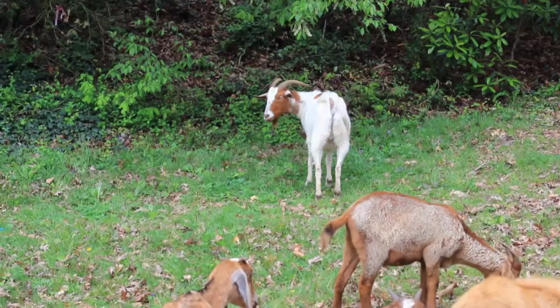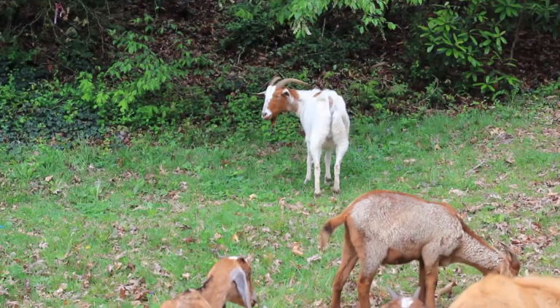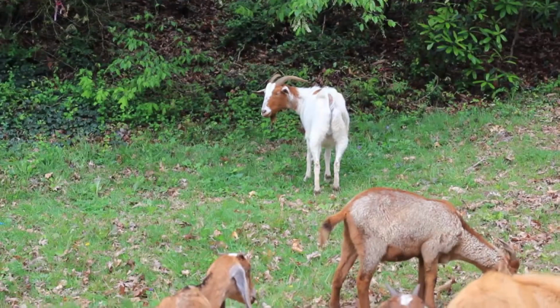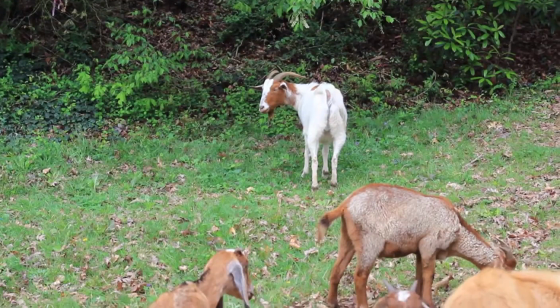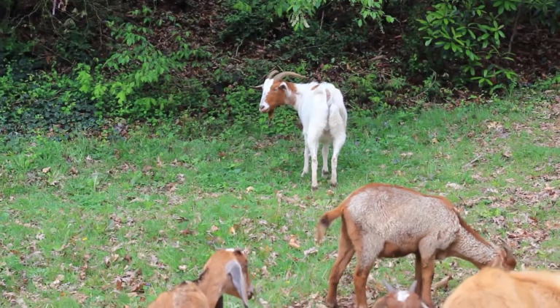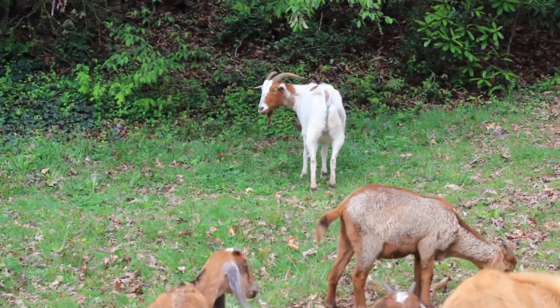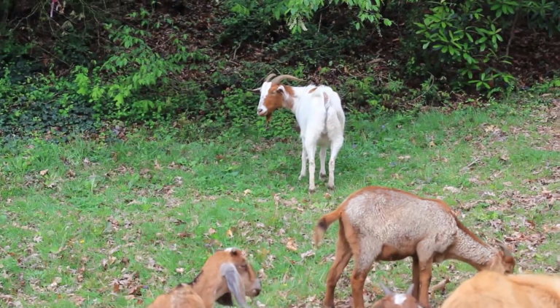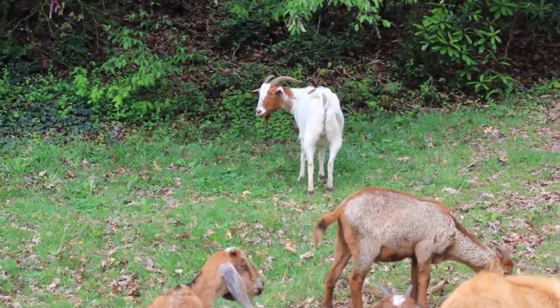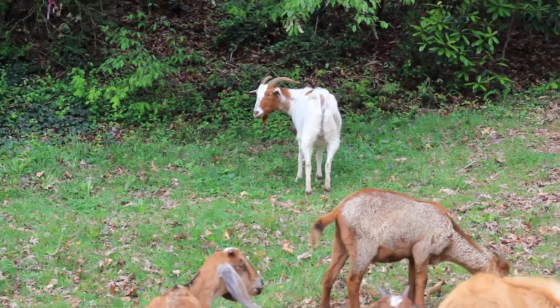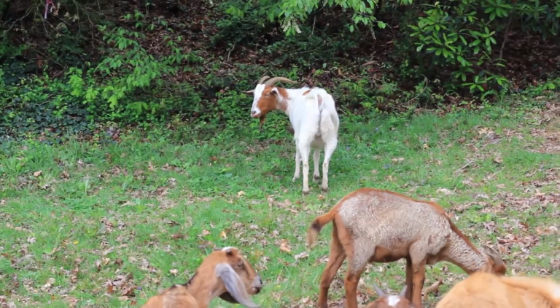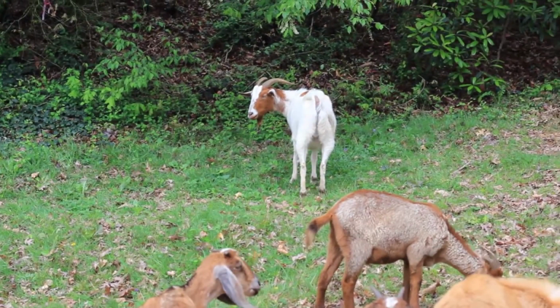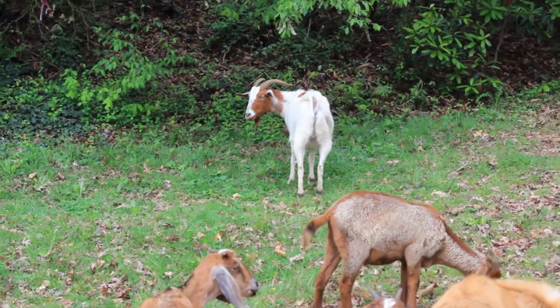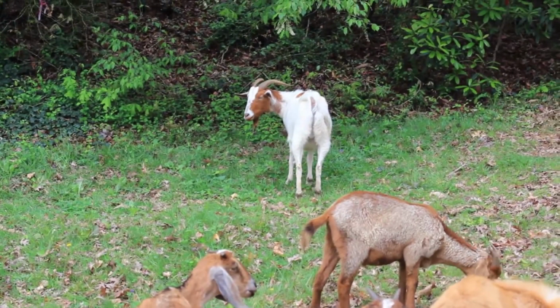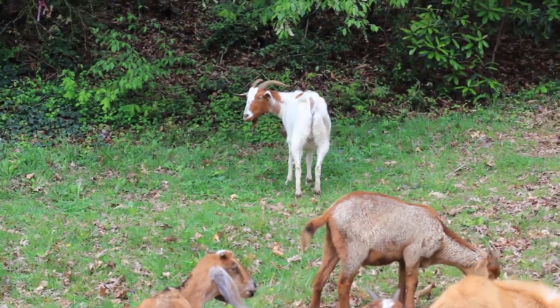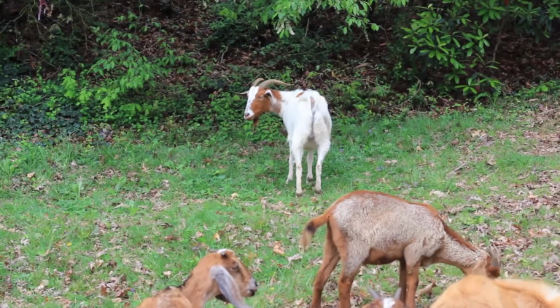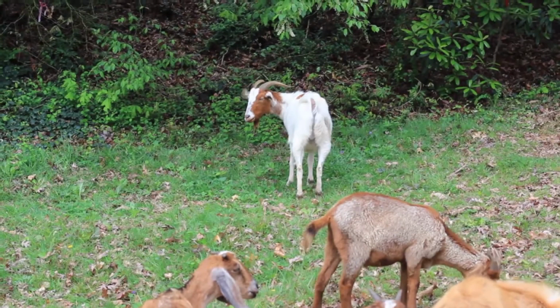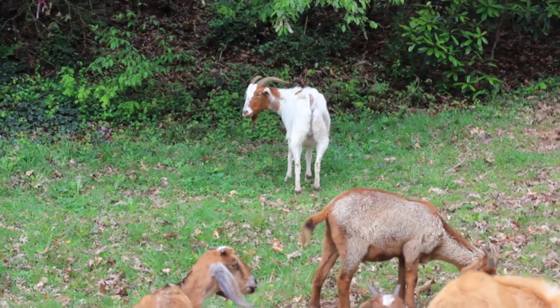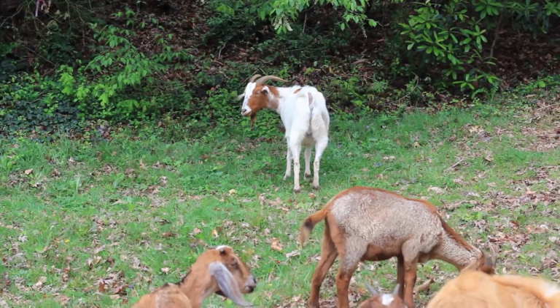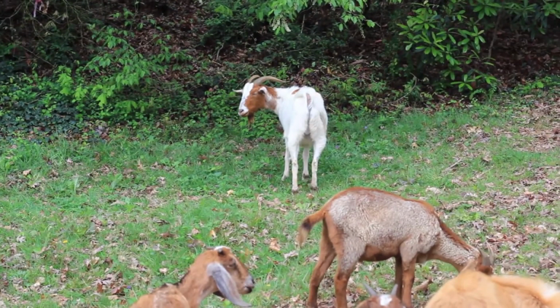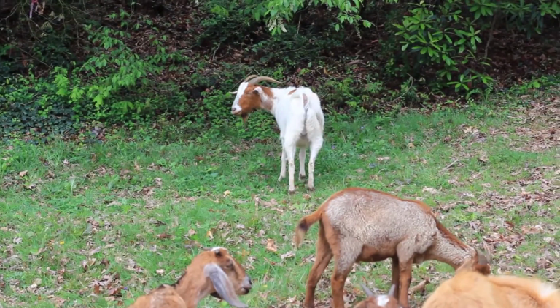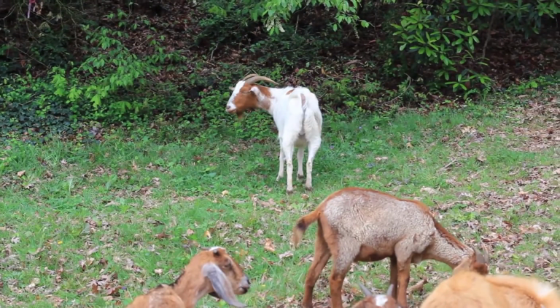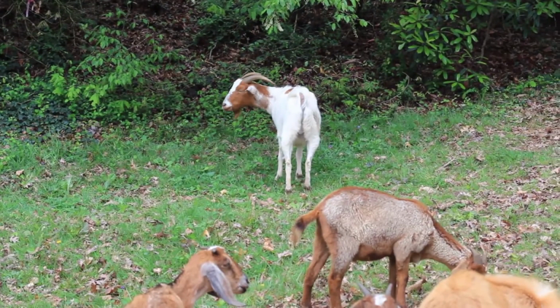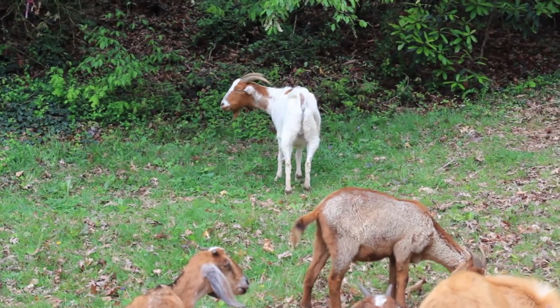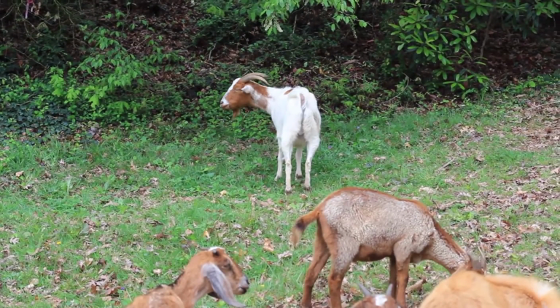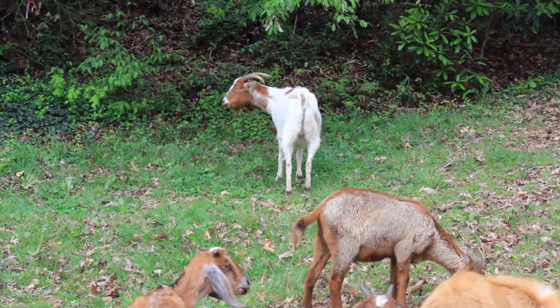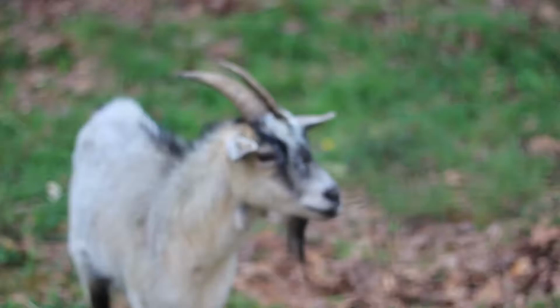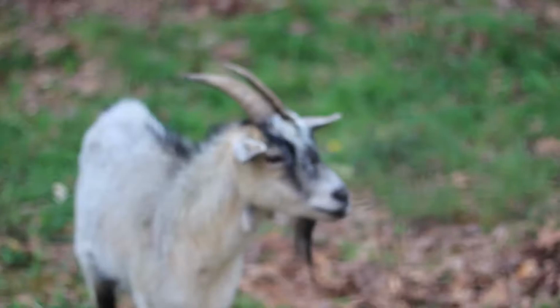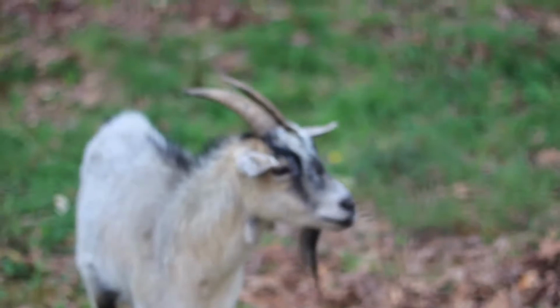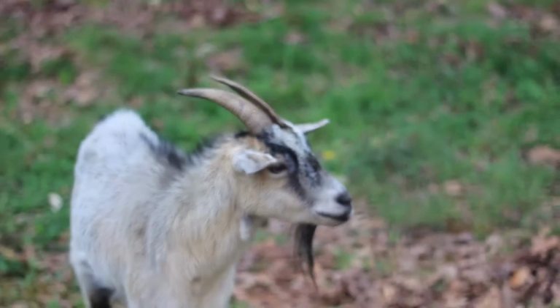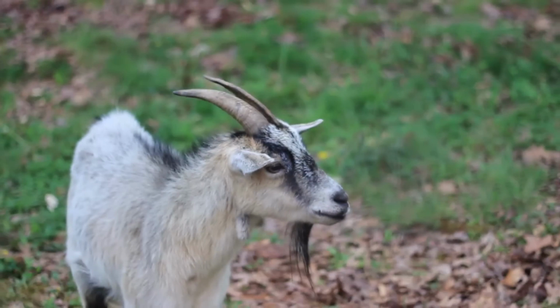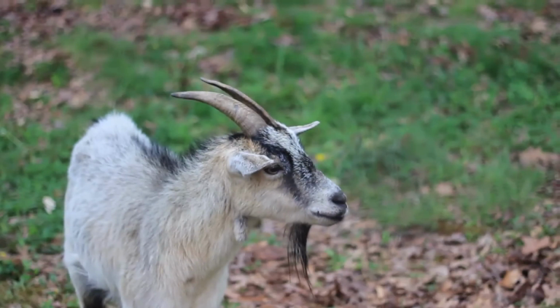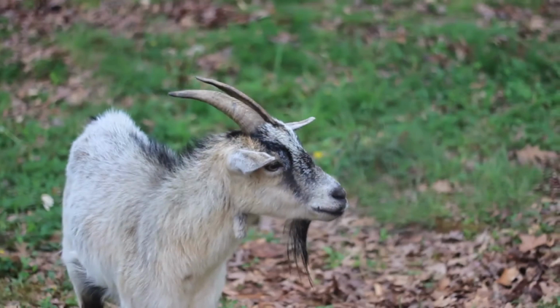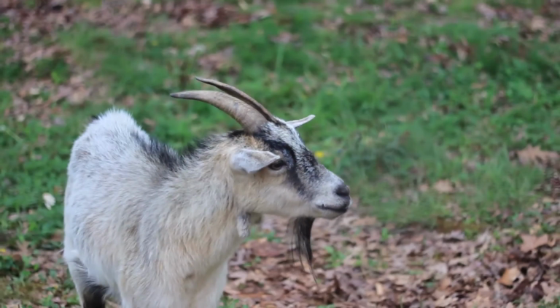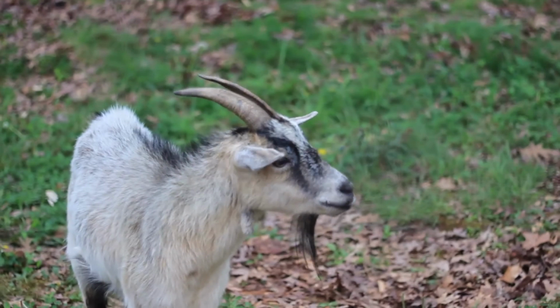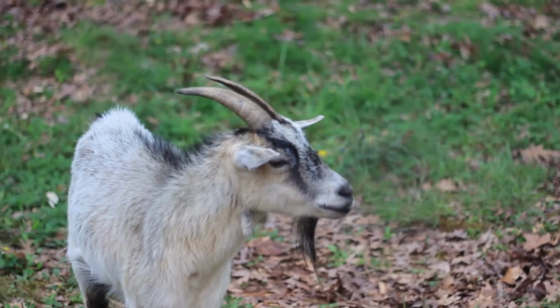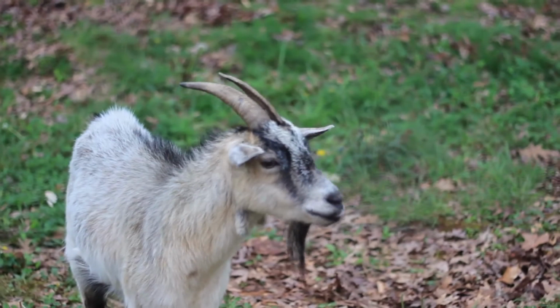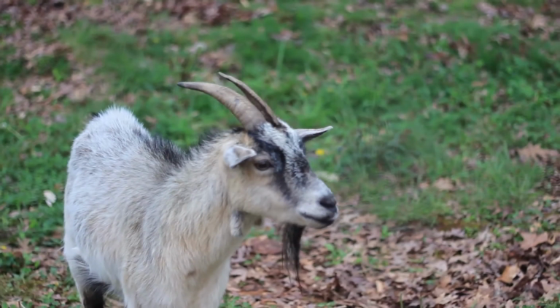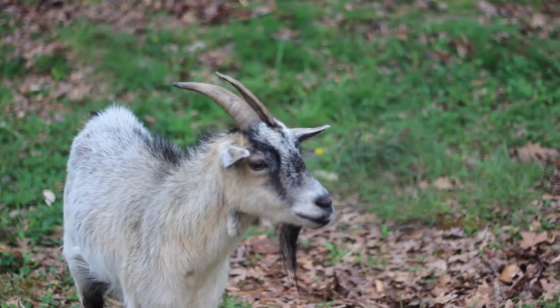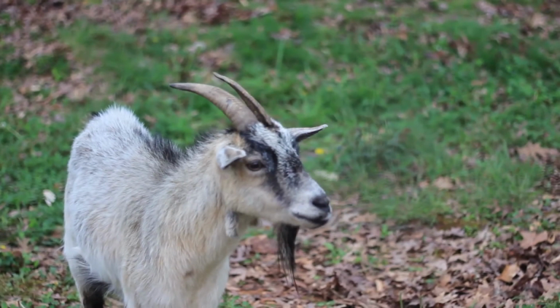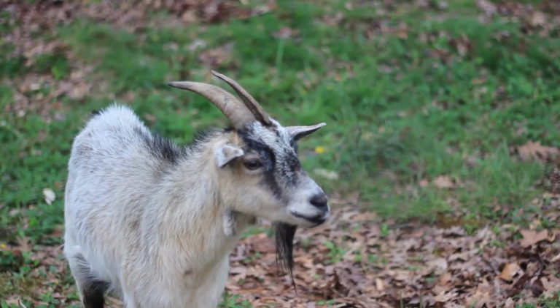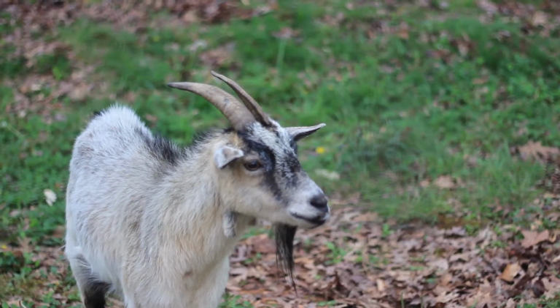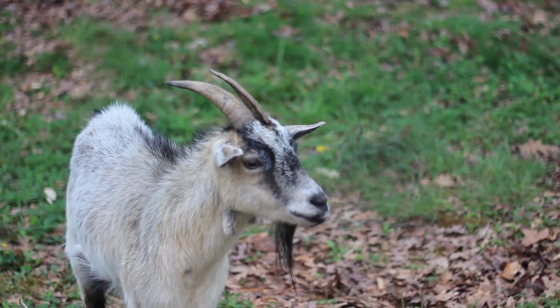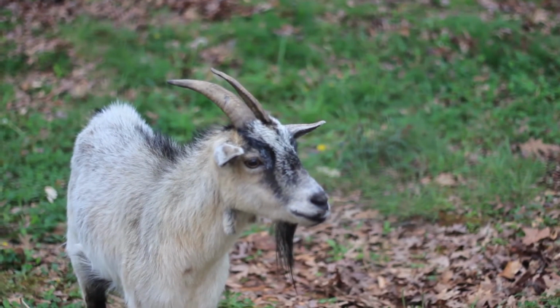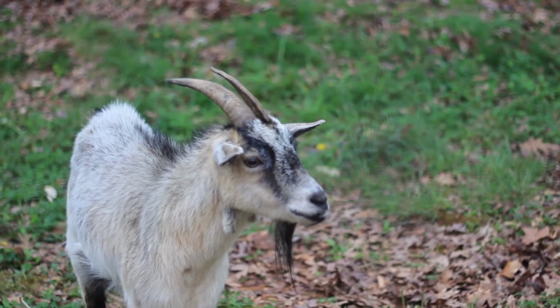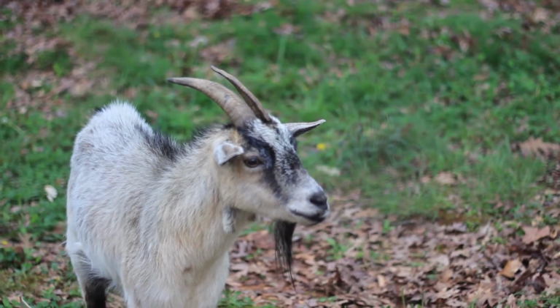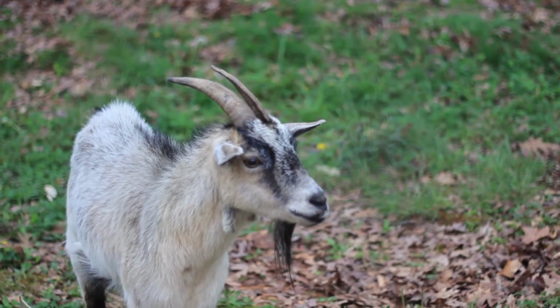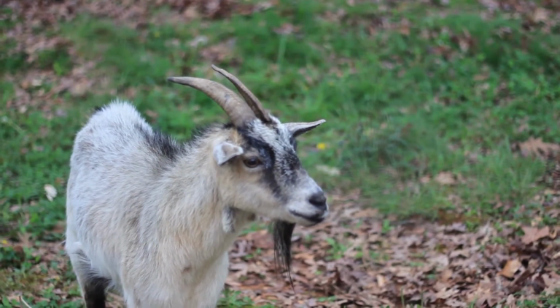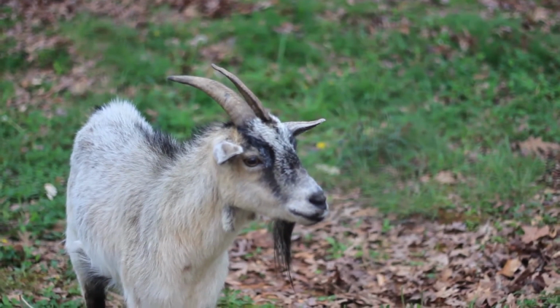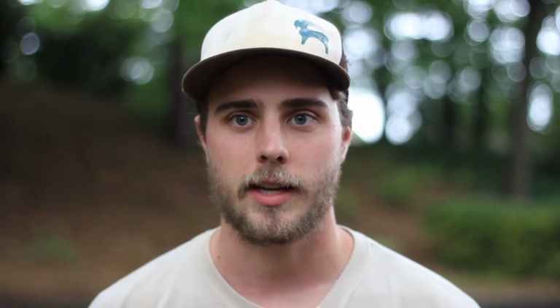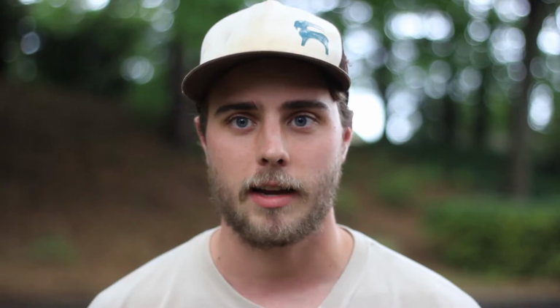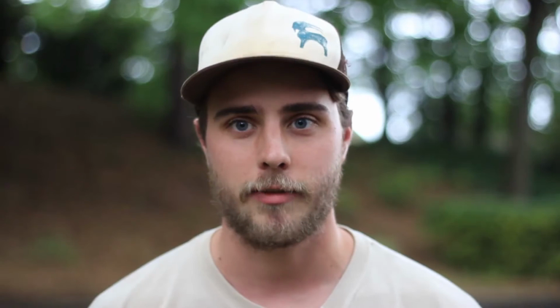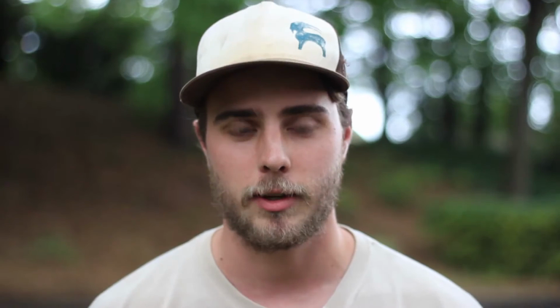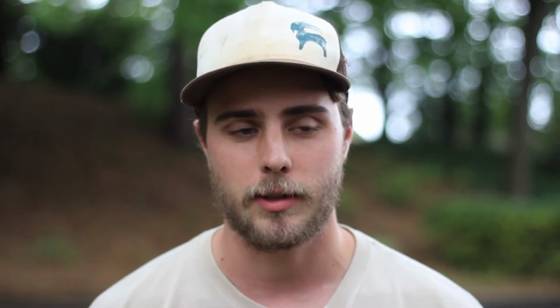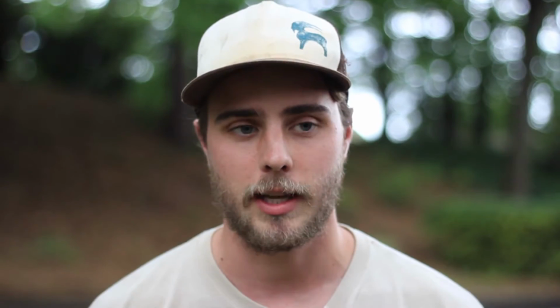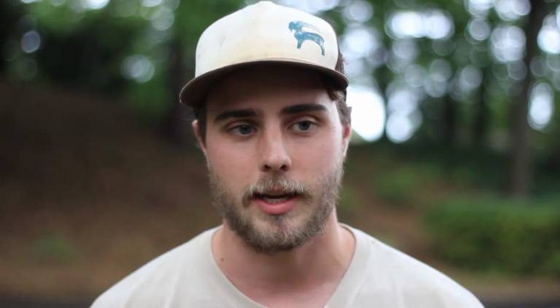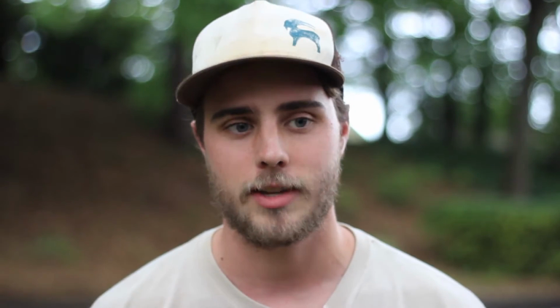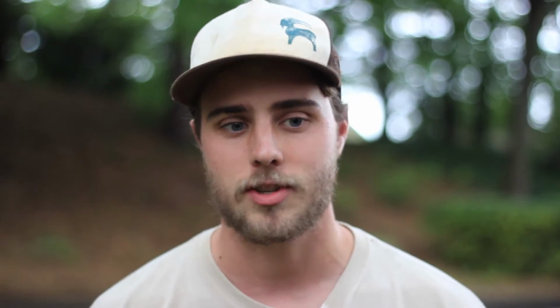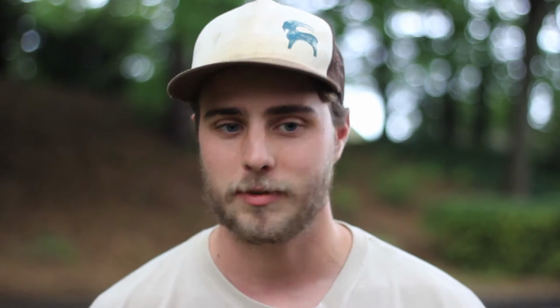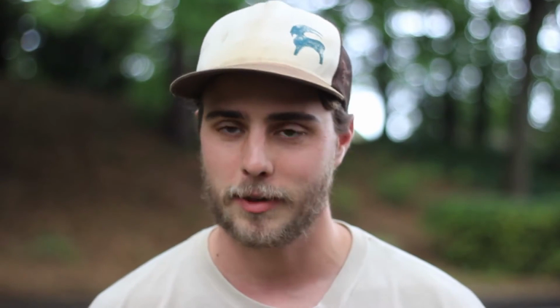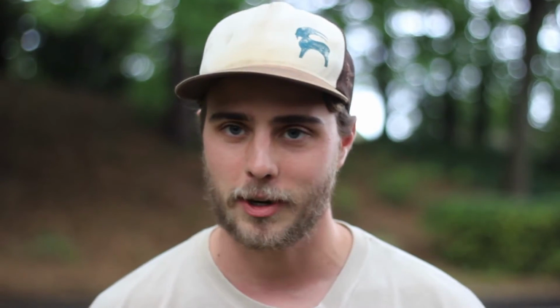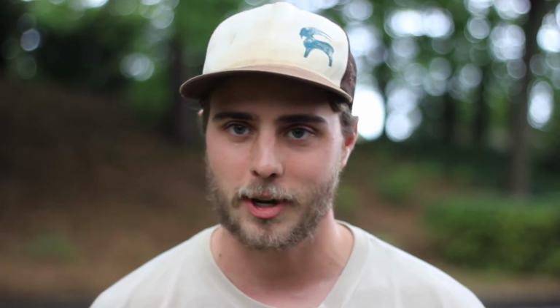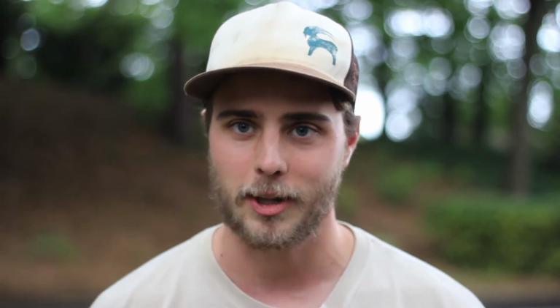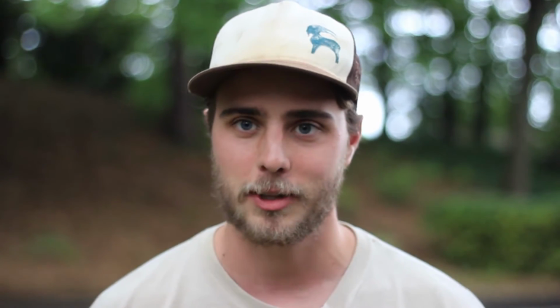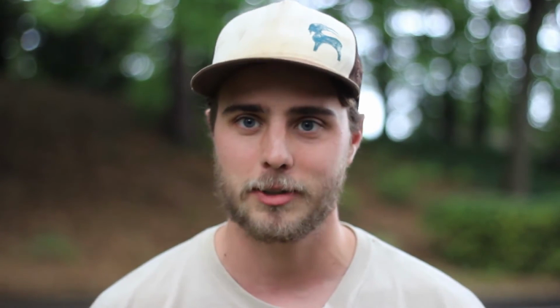I have 18 goats right now, just had two born last week. Their temporary names are Espresso and Cafe au Lait, just for their colors.